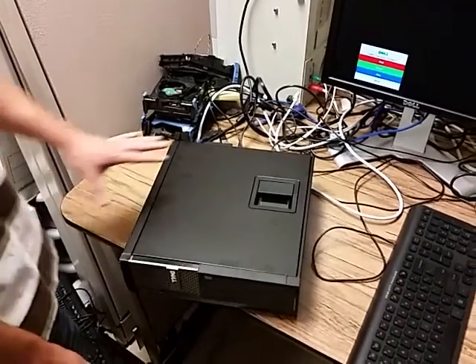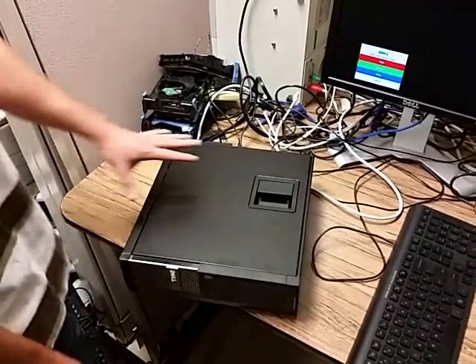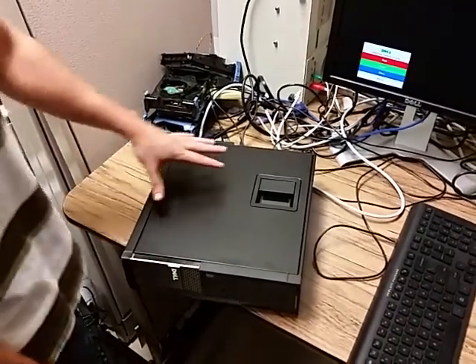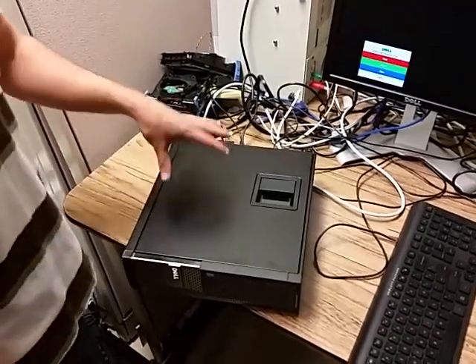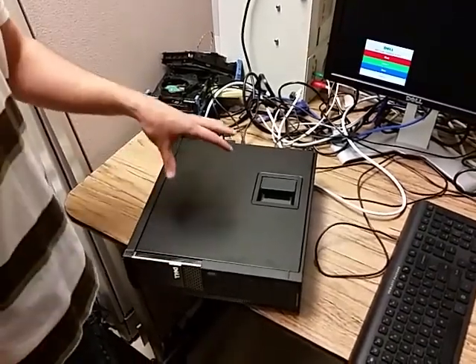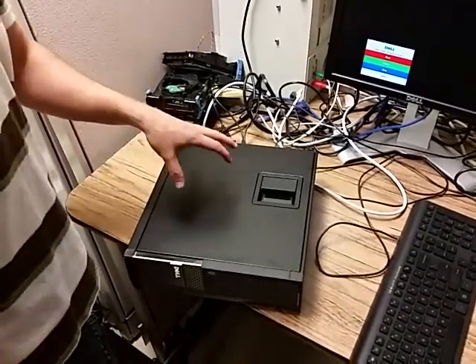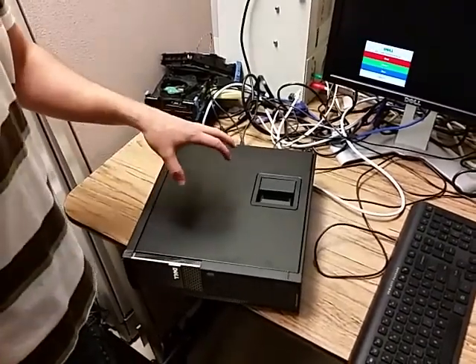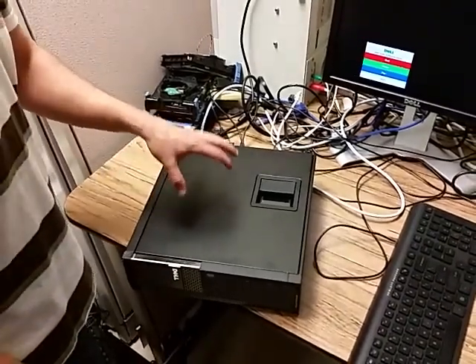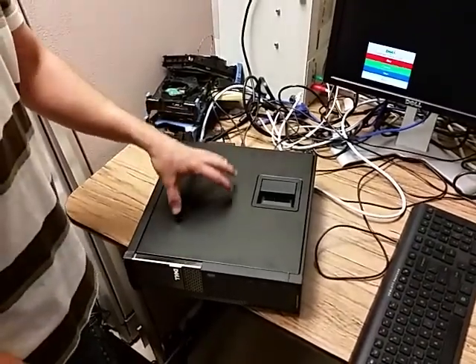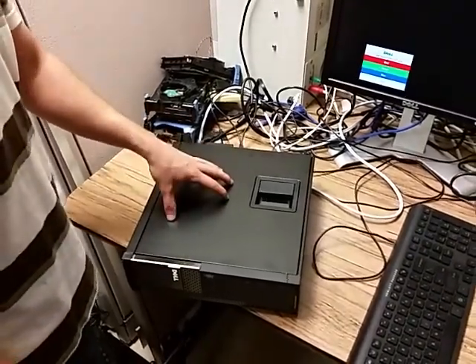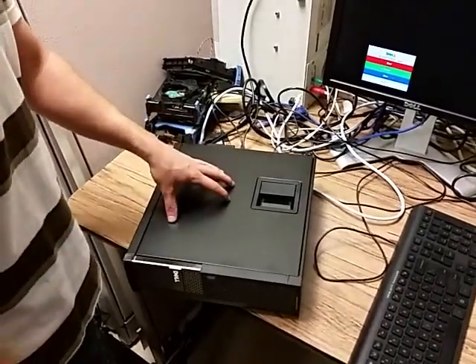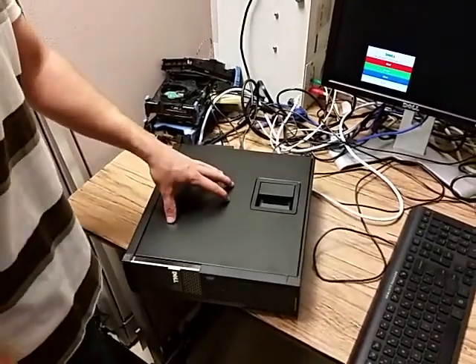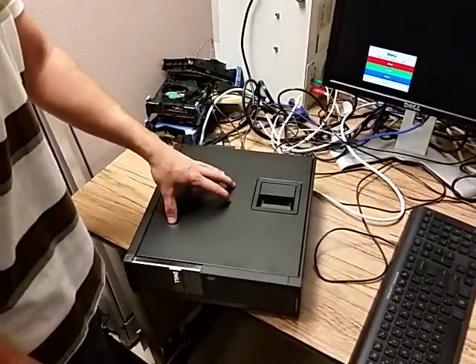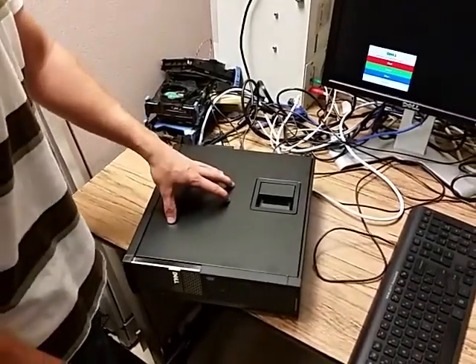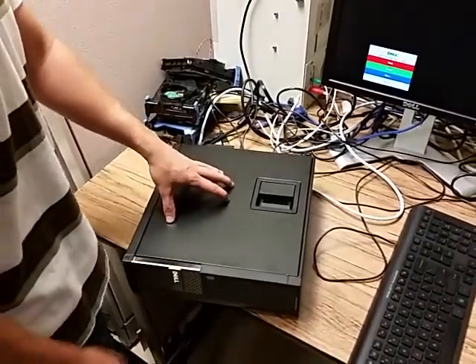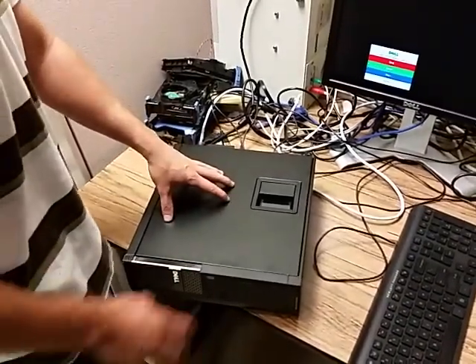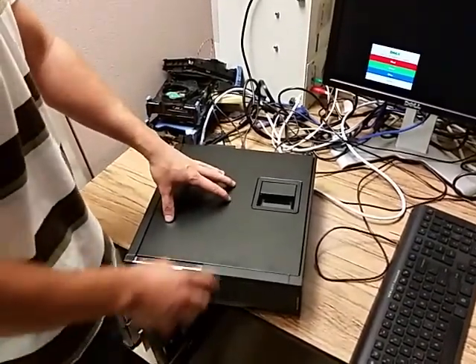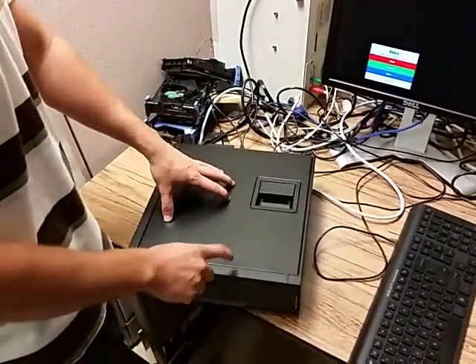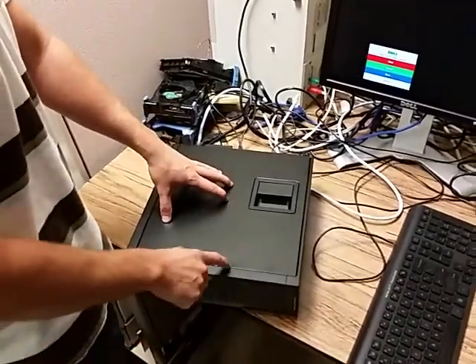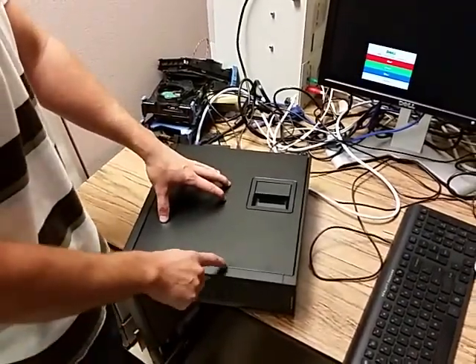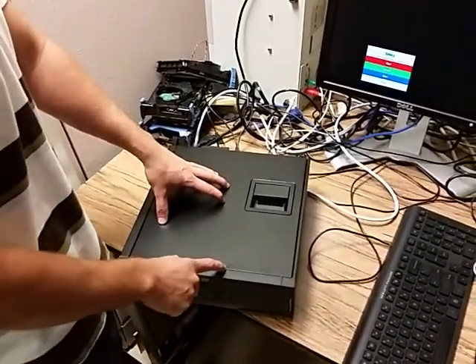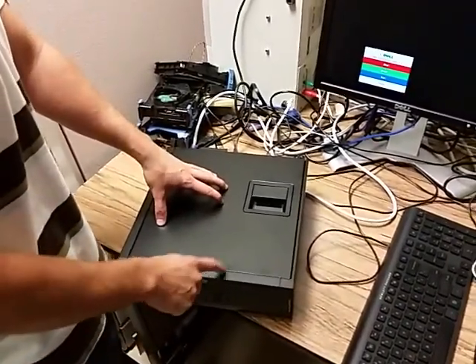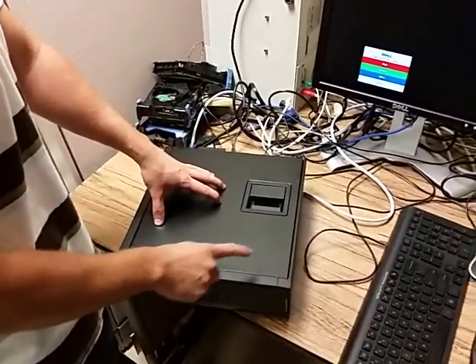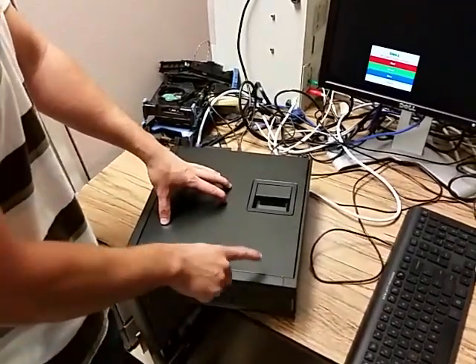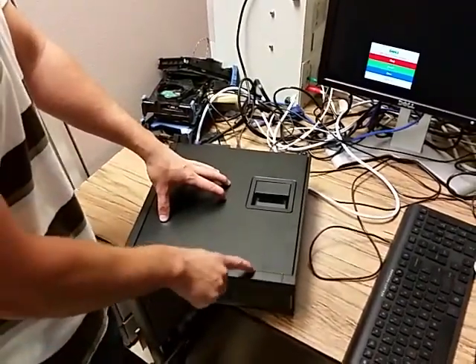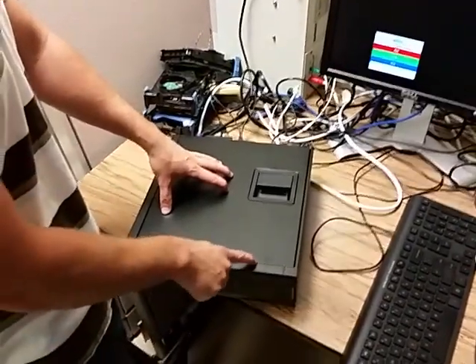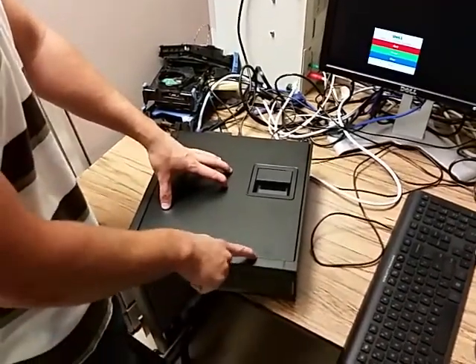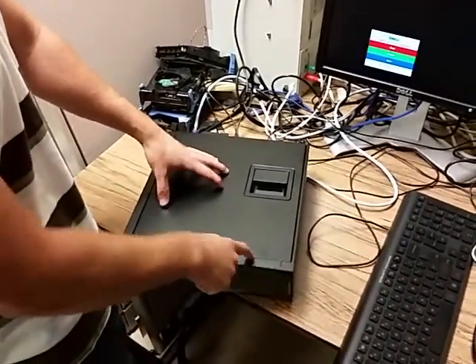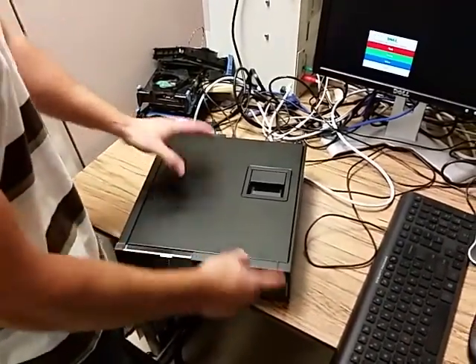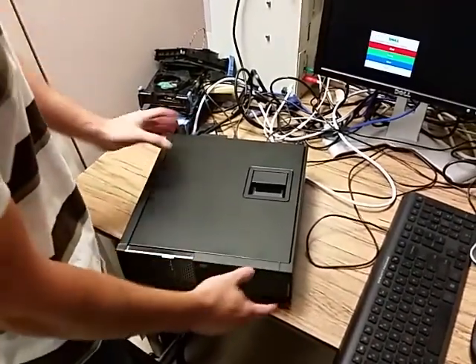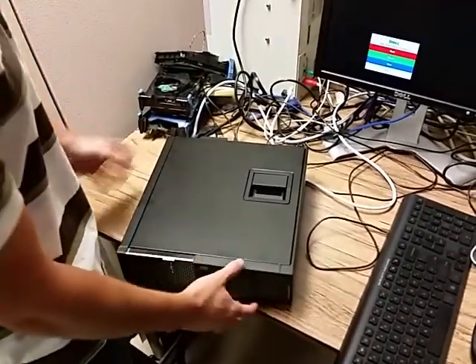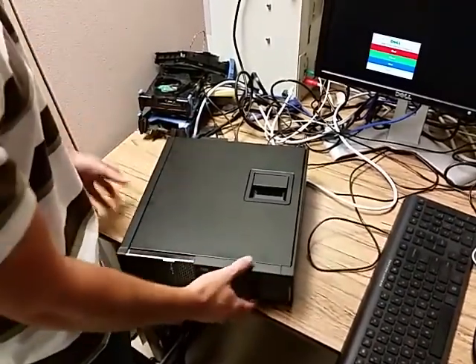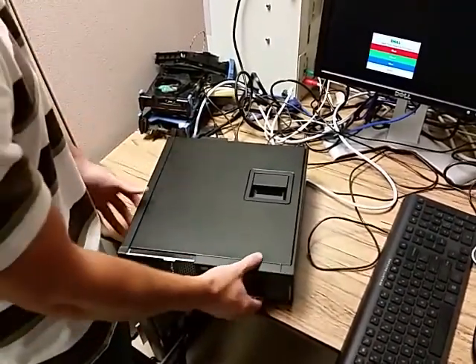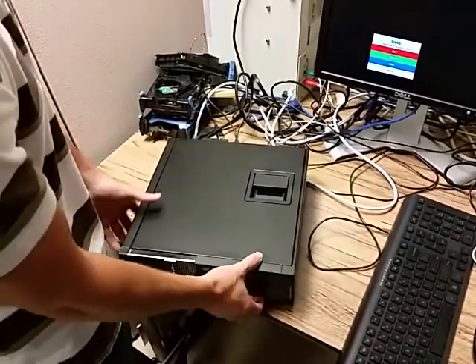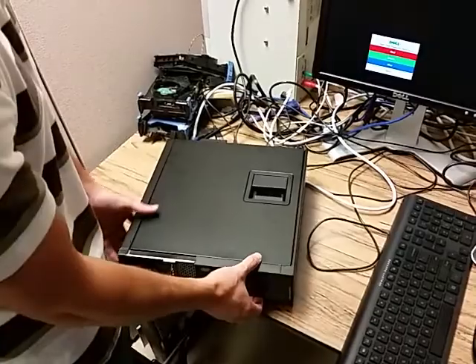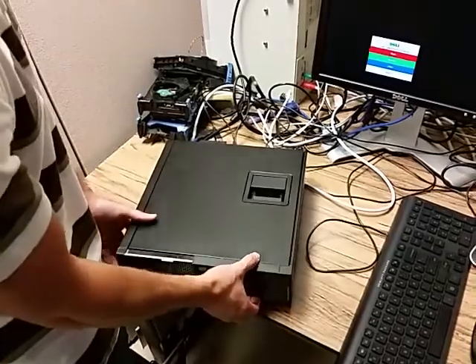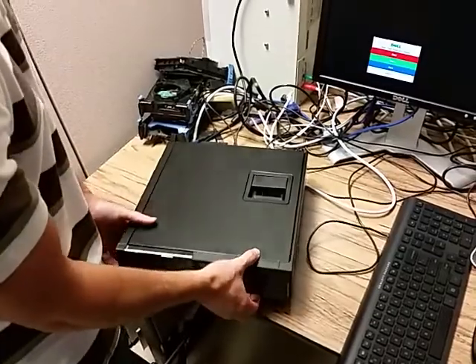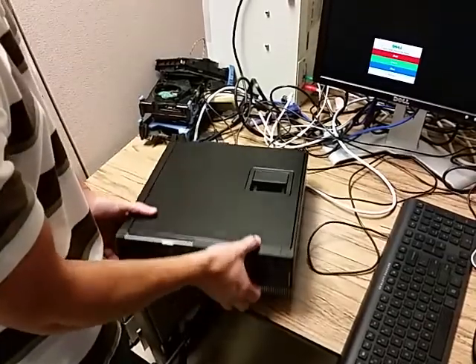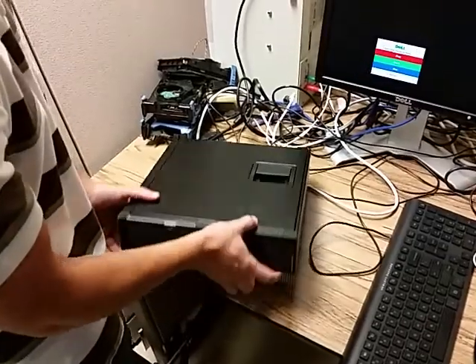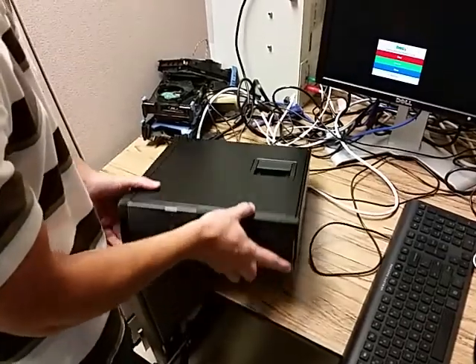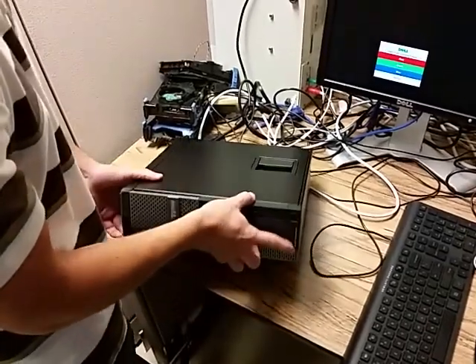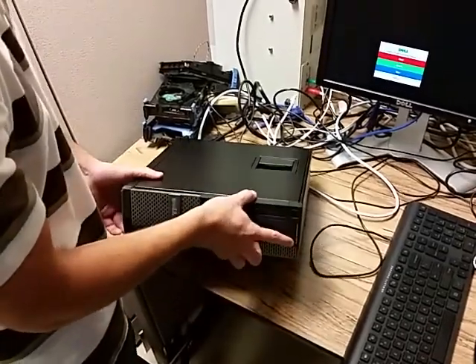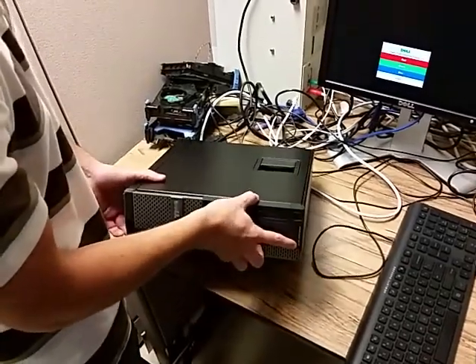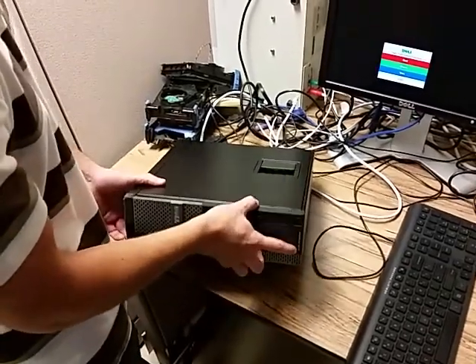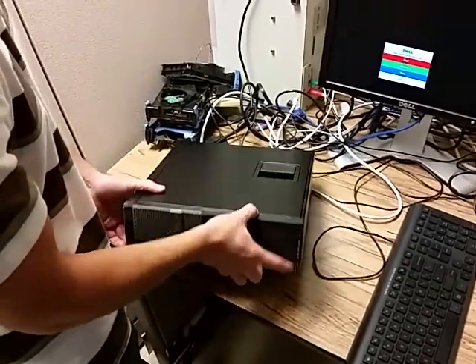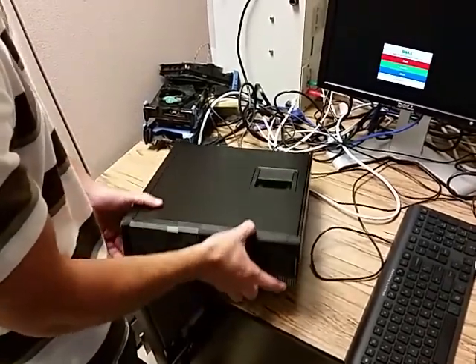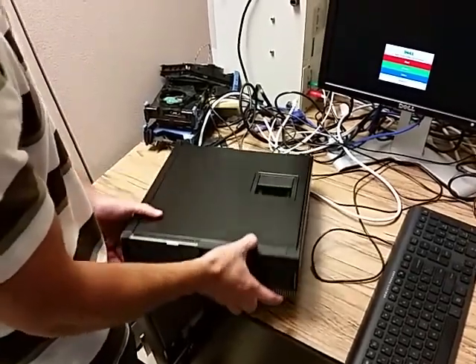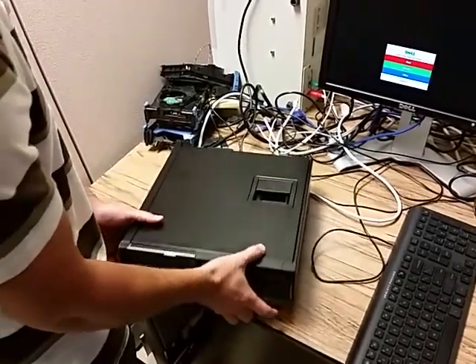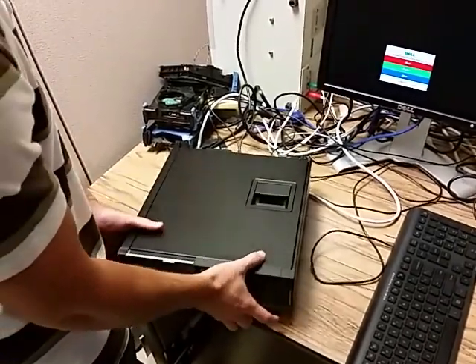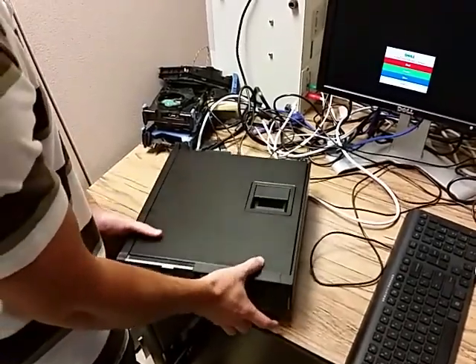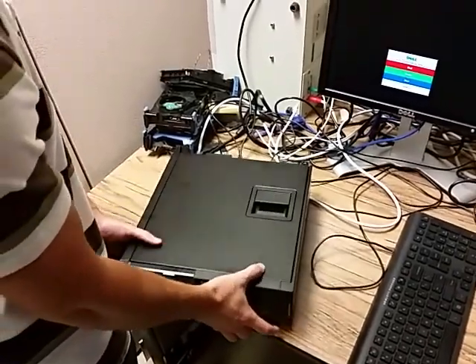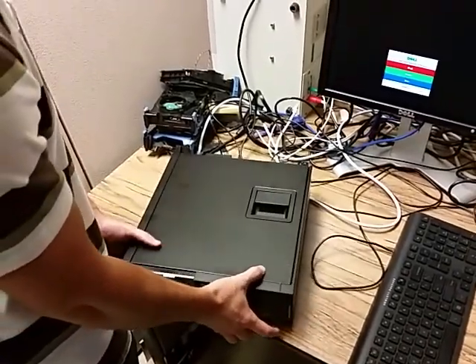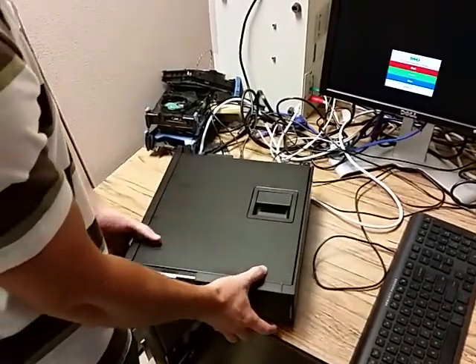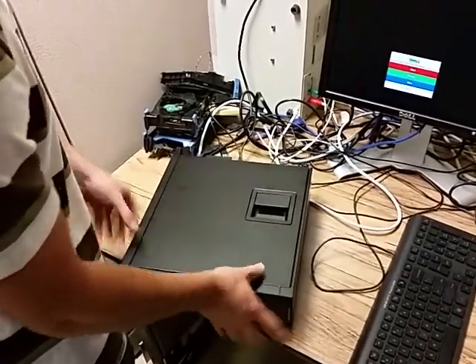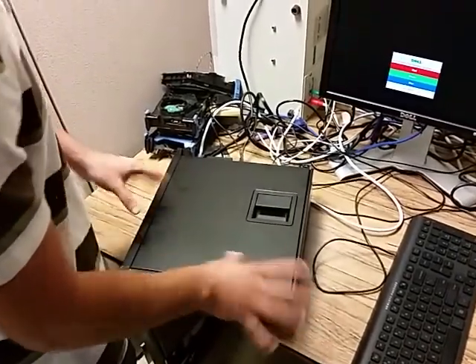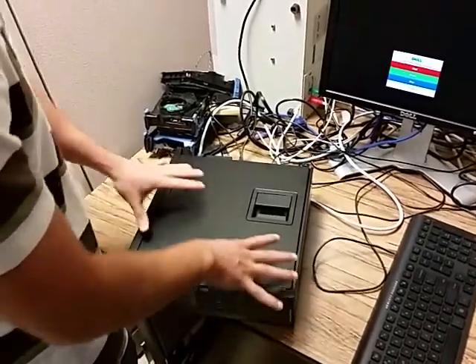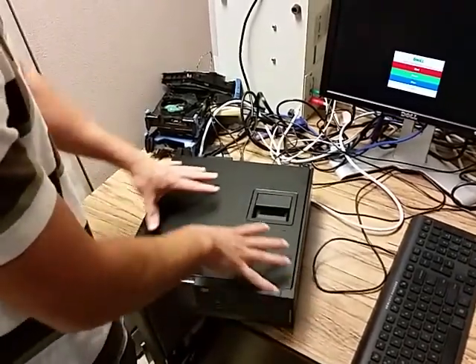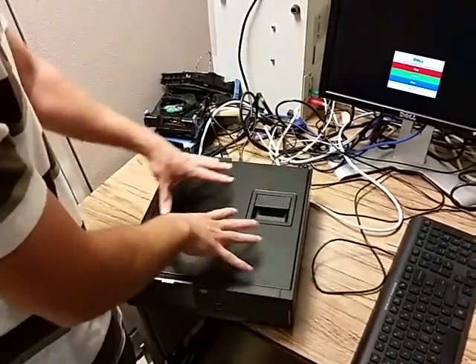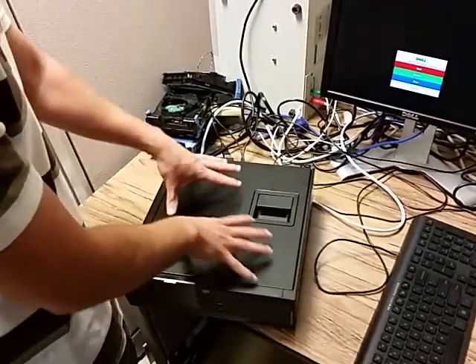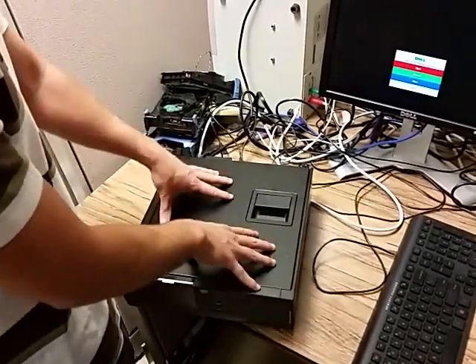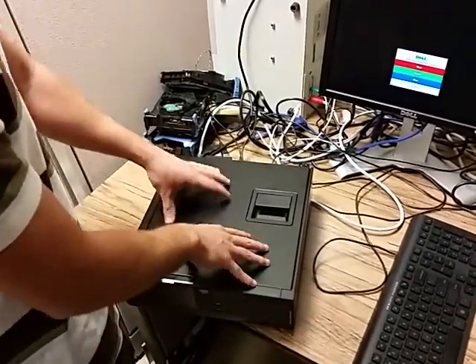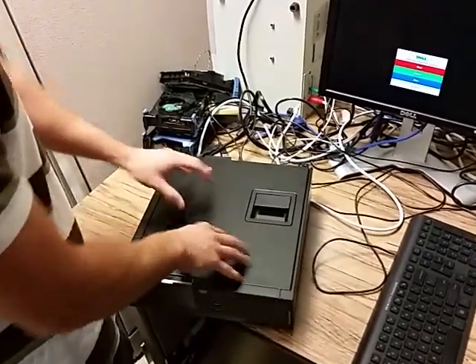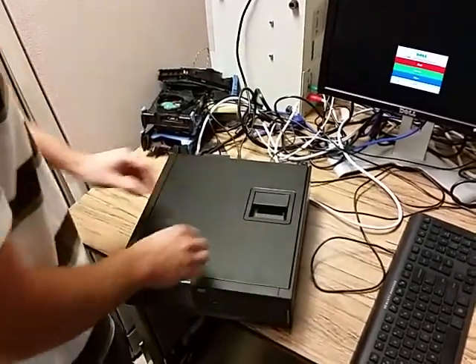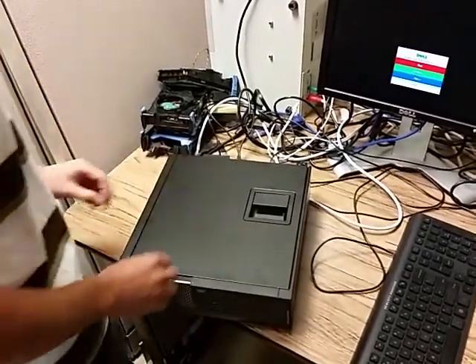I'm going to show you how to upgrade memory on your Dell OptiPlex 390. It also works on a 3010 — it's the exact same configuration.